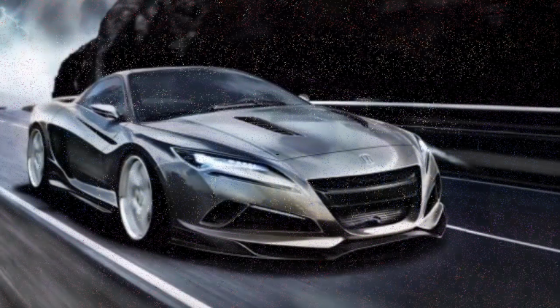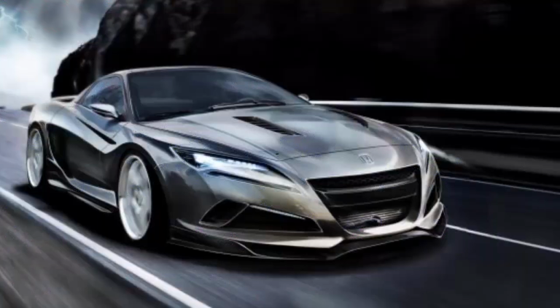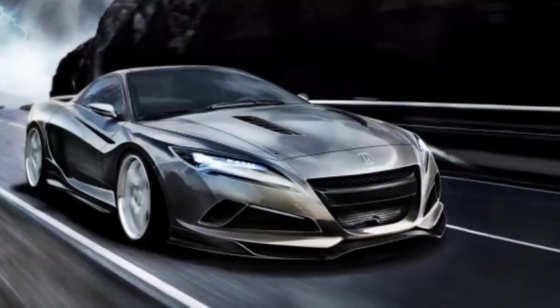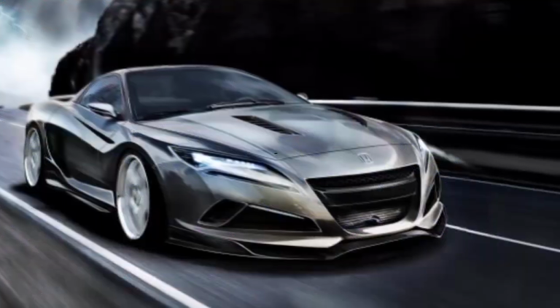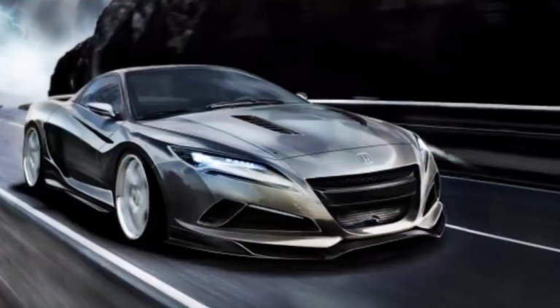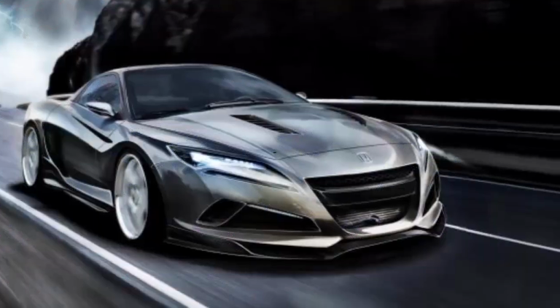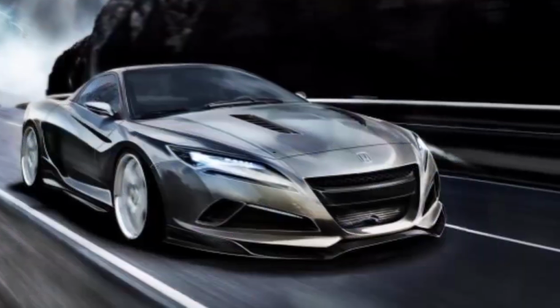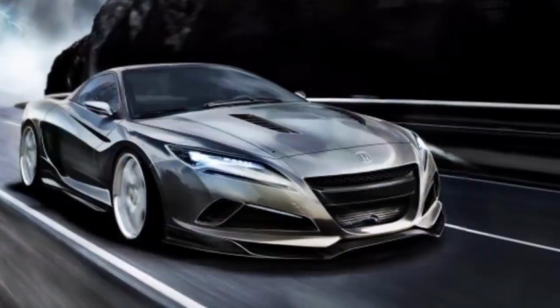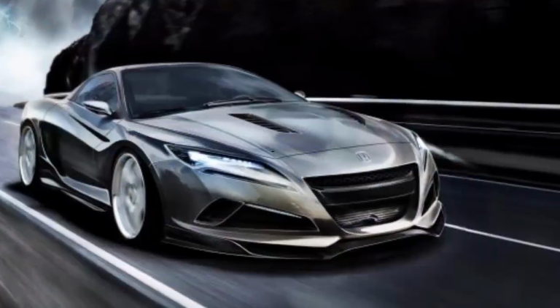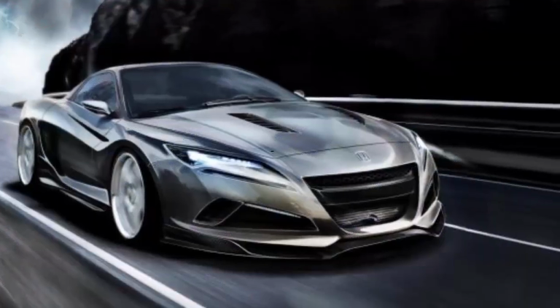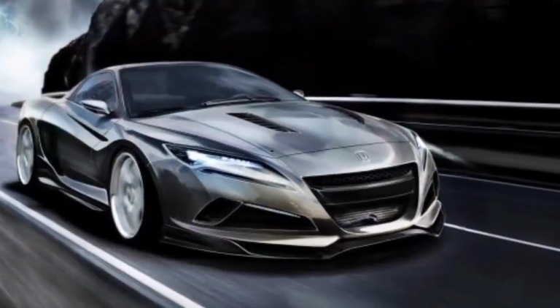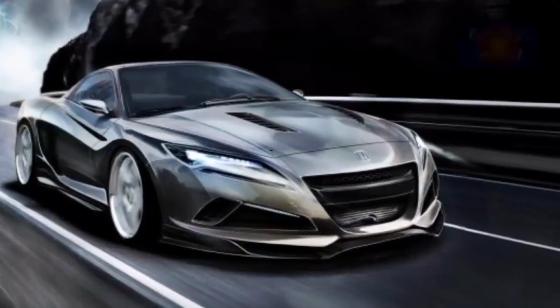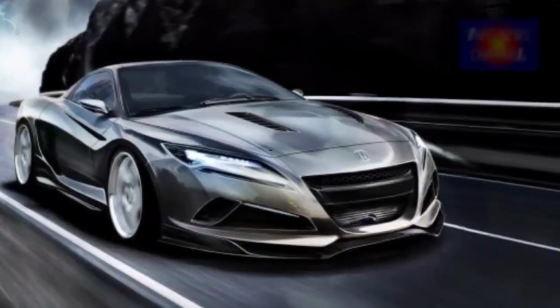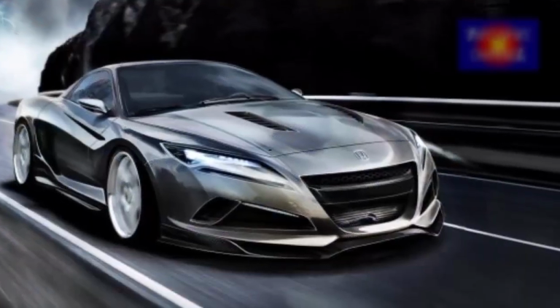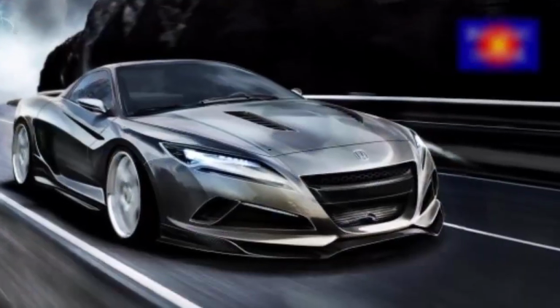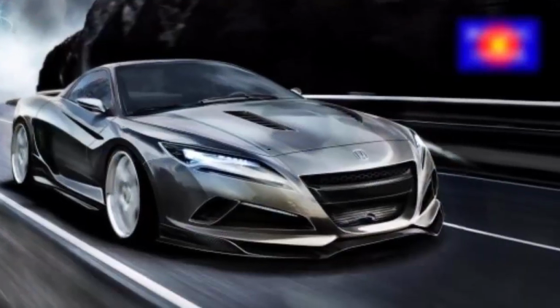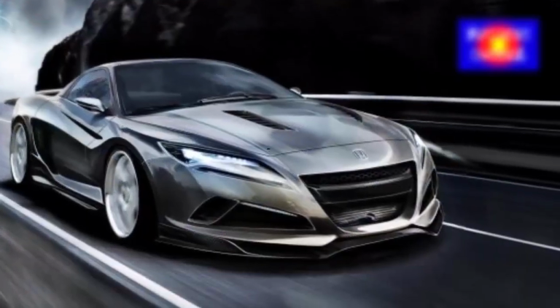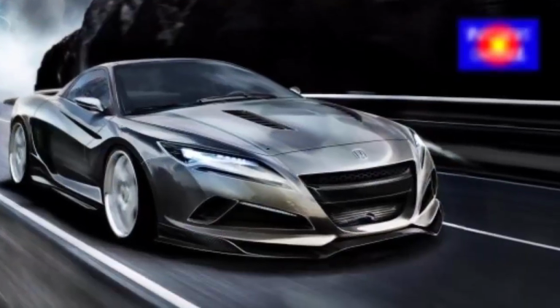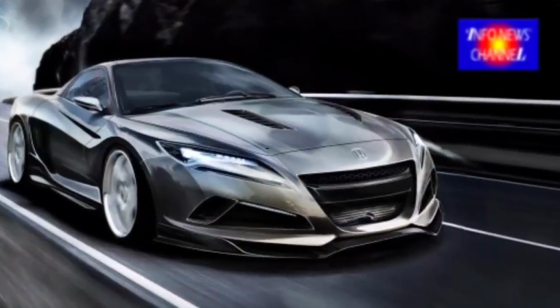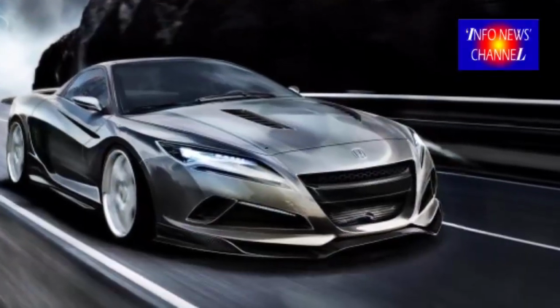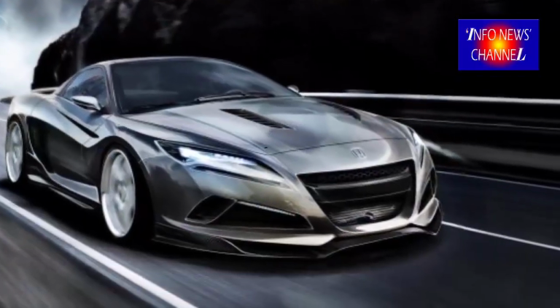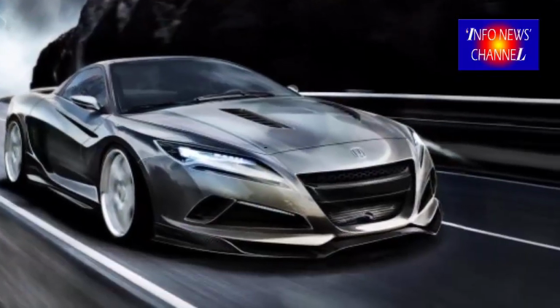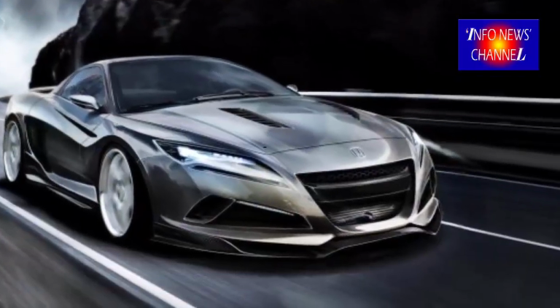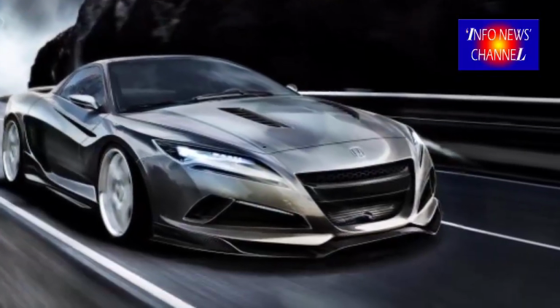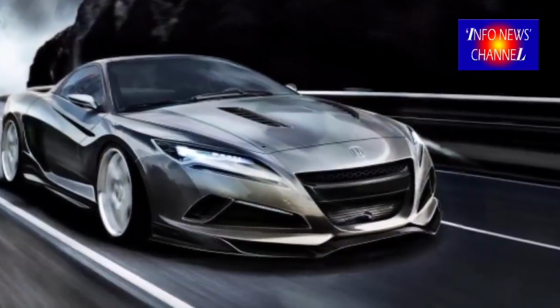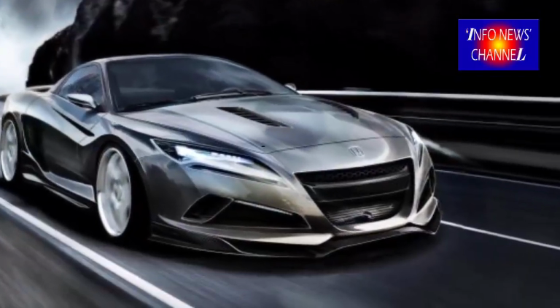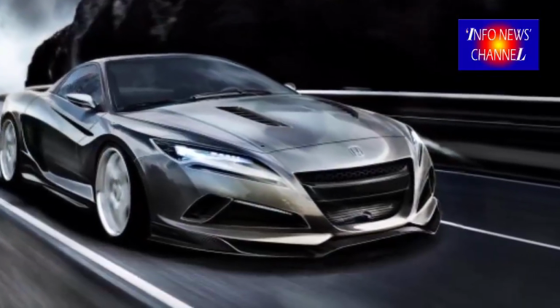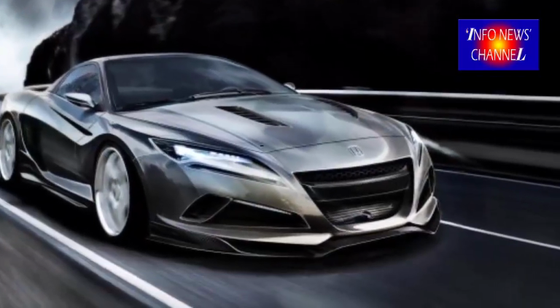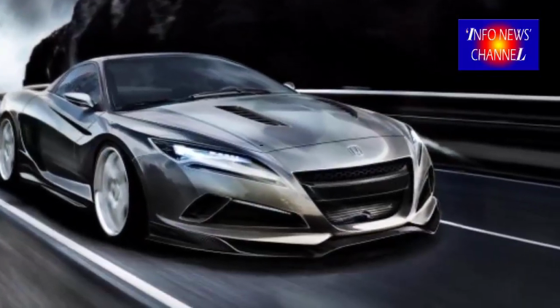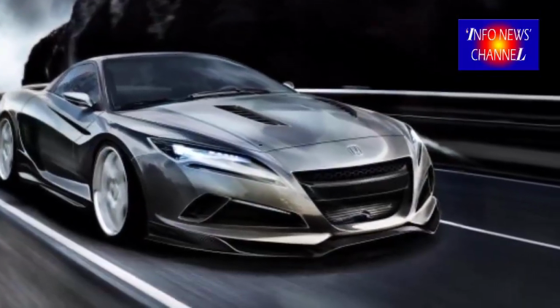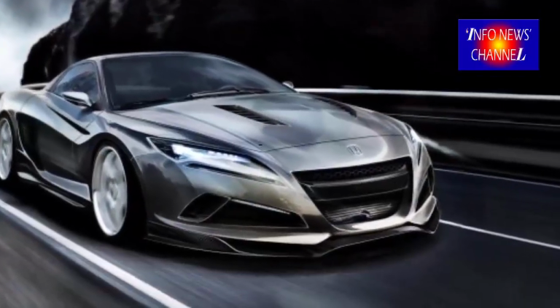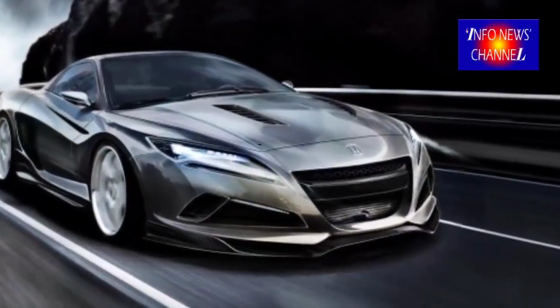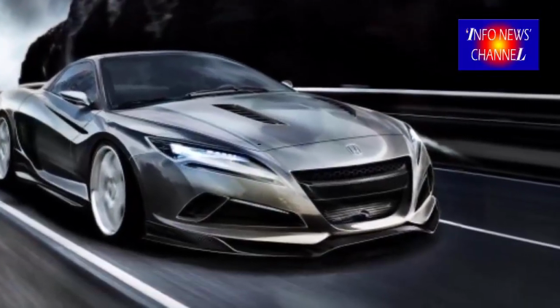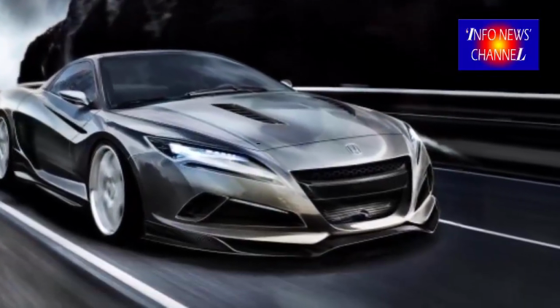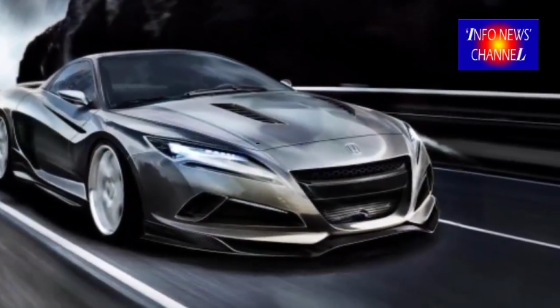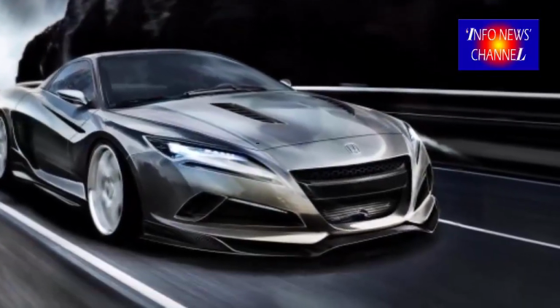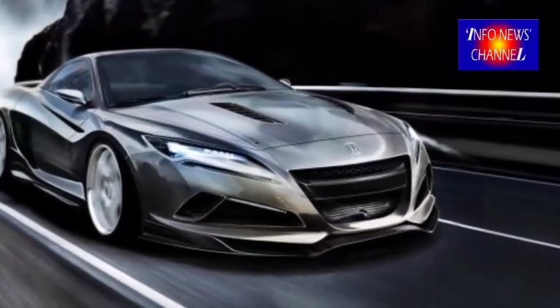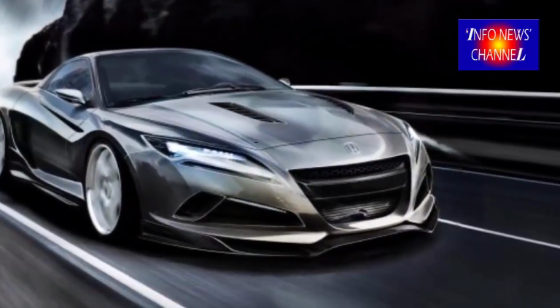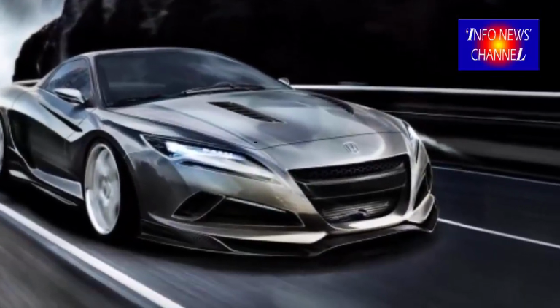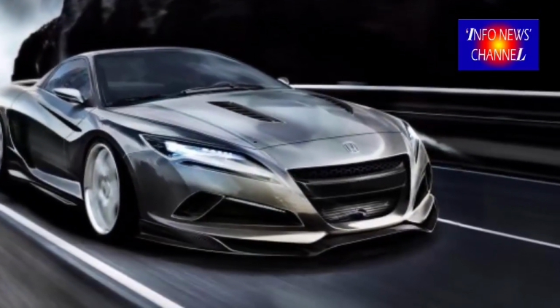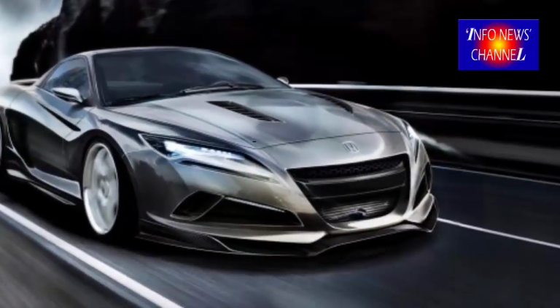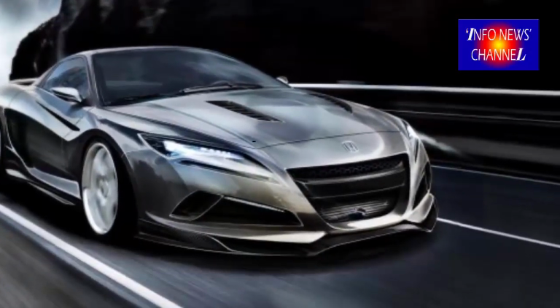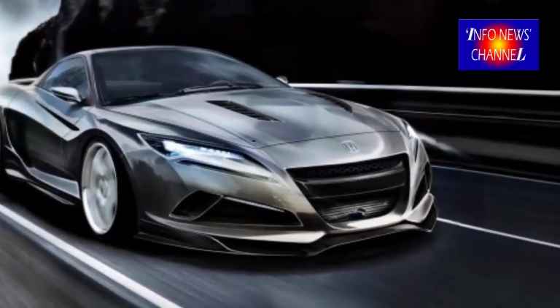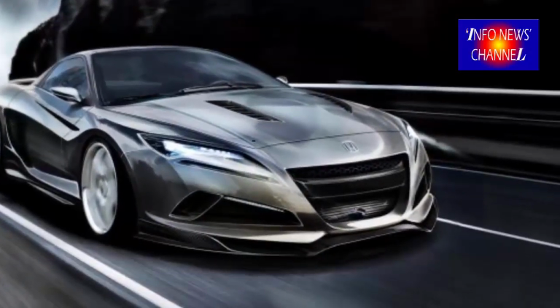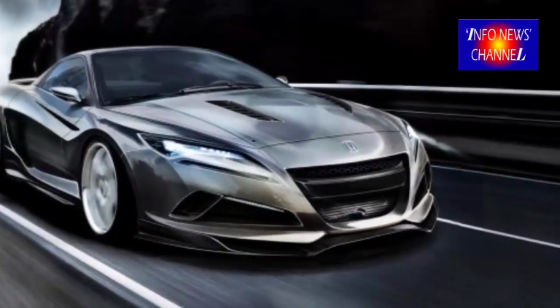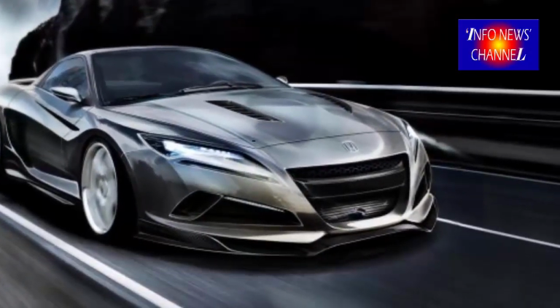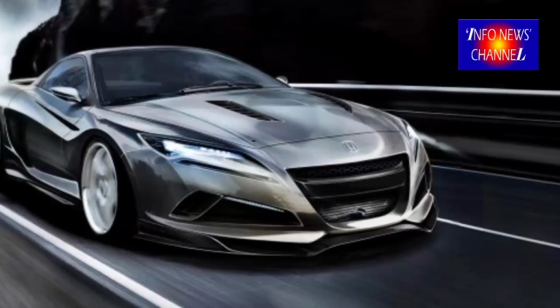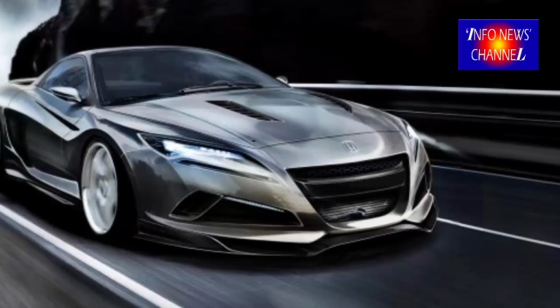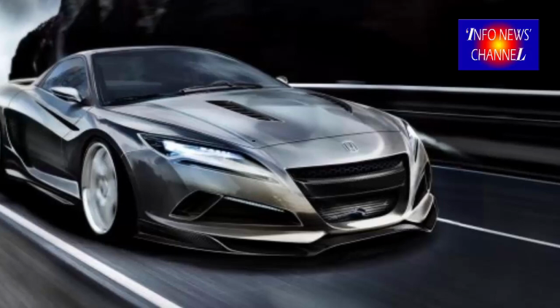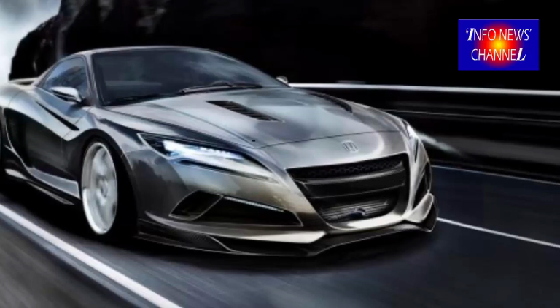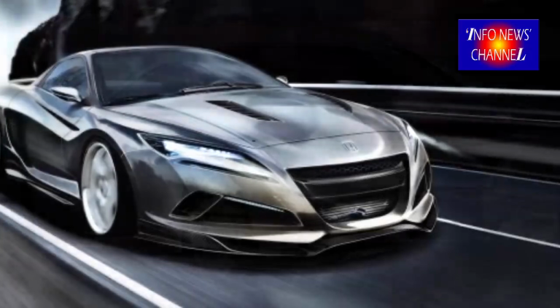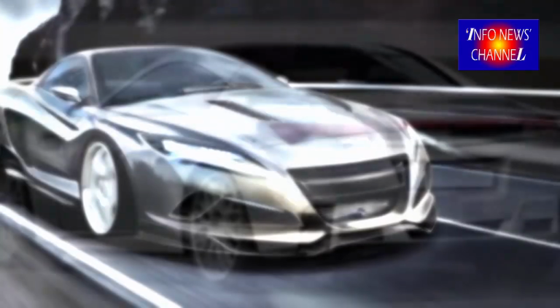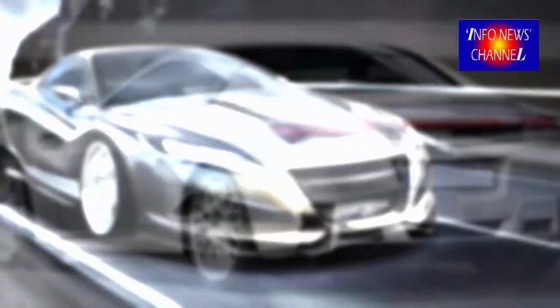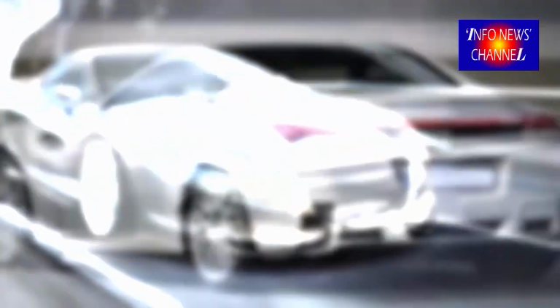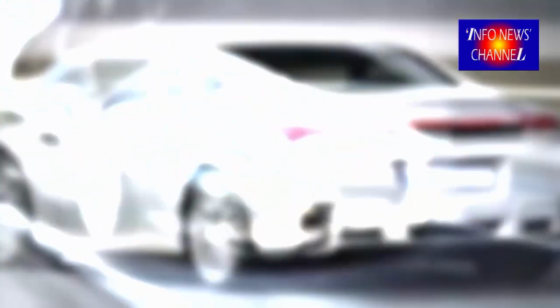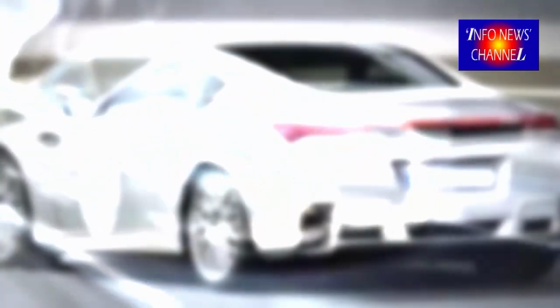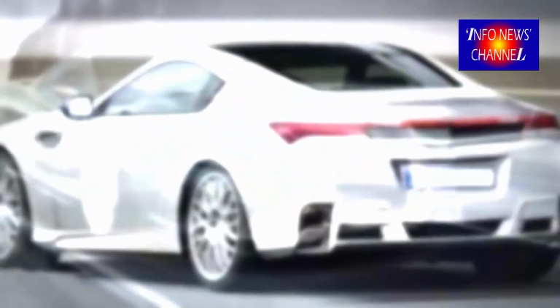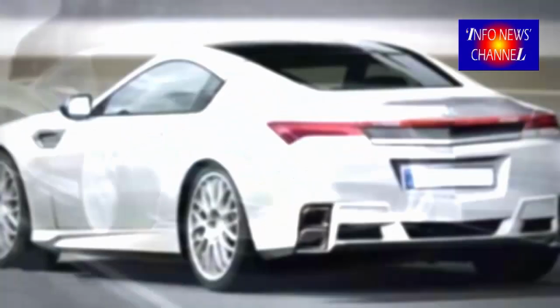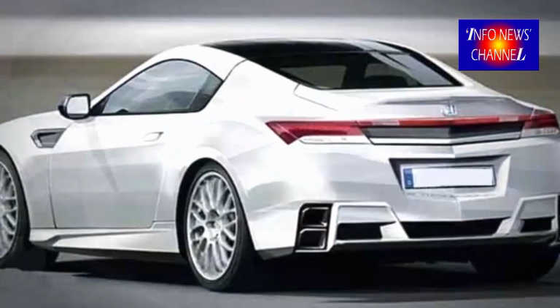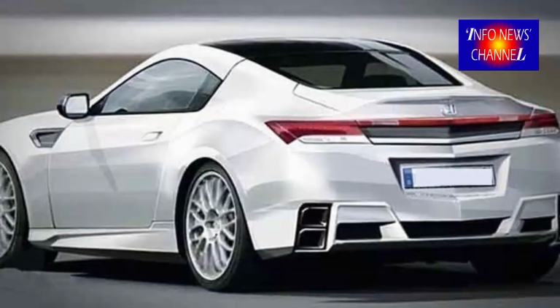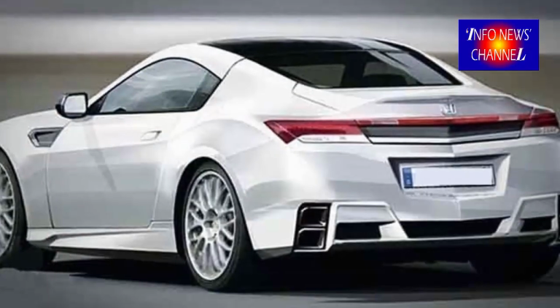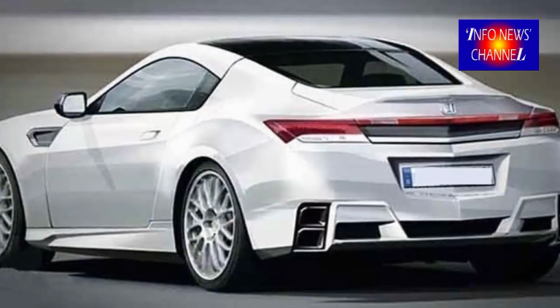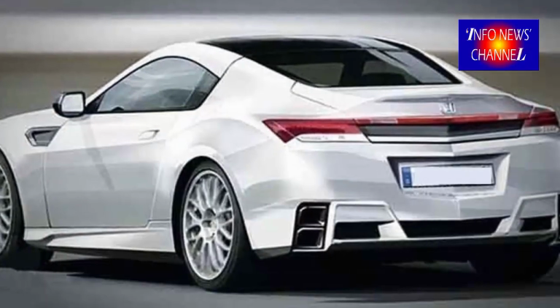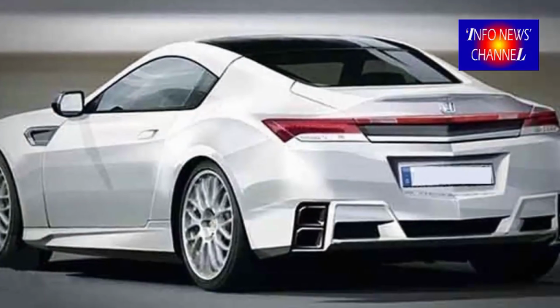2018 Honda Prelude Specs. The main solution for the new 2018 Honda Prelude will have two types of engine.